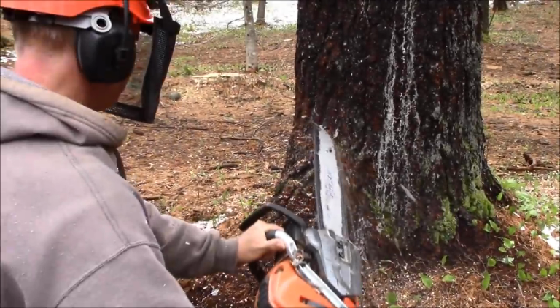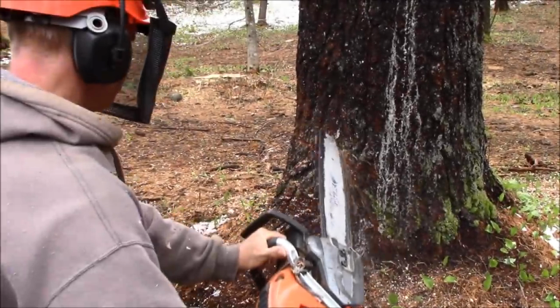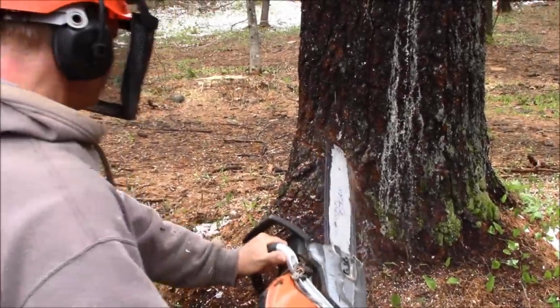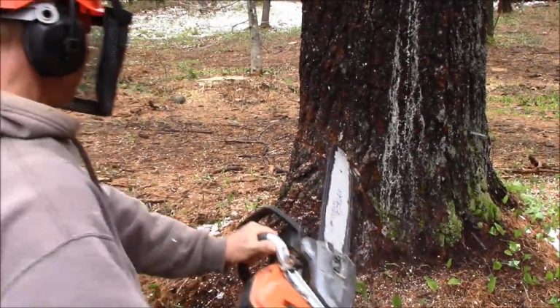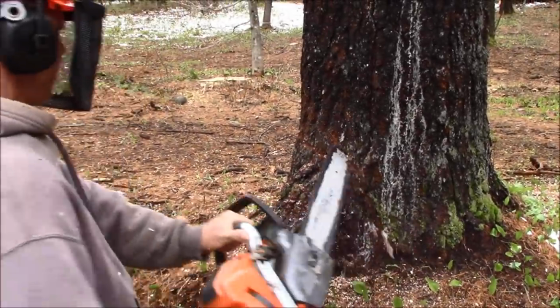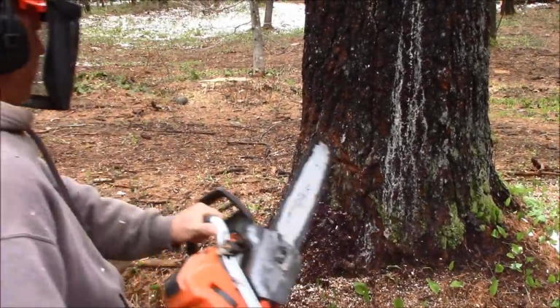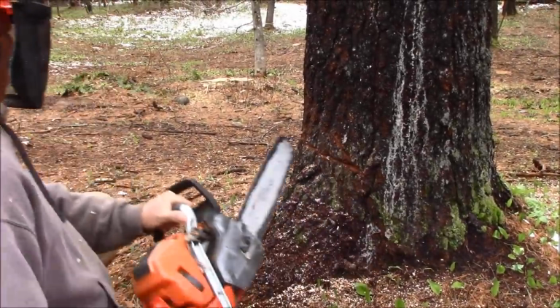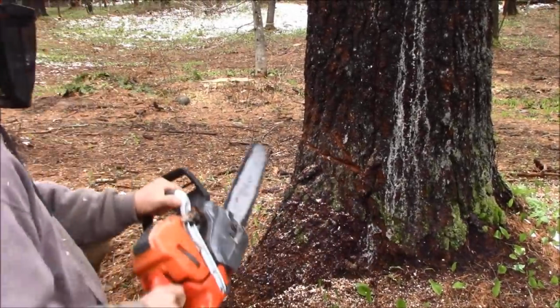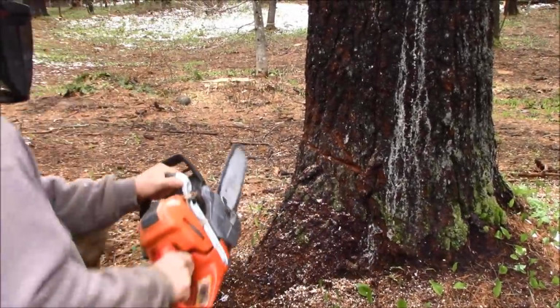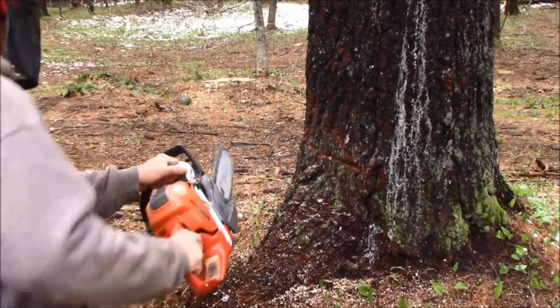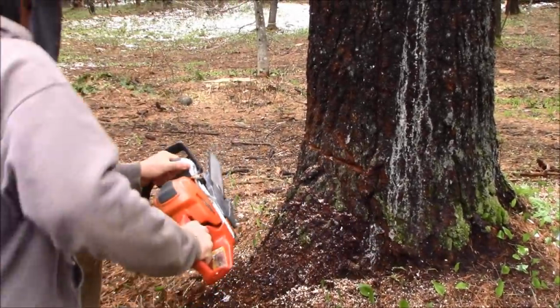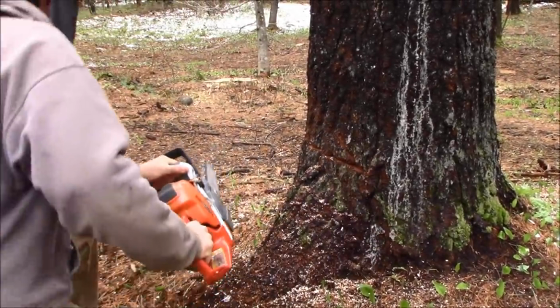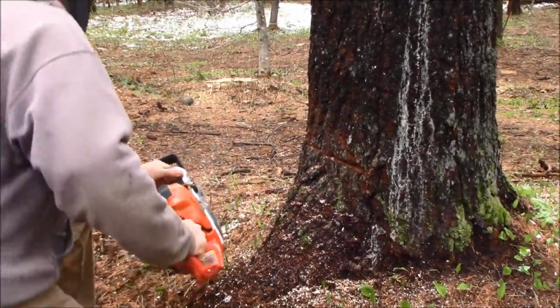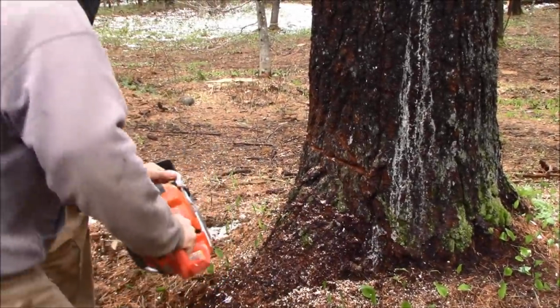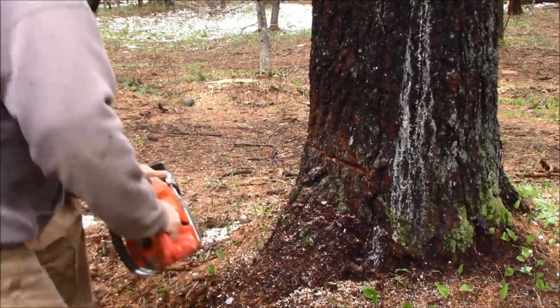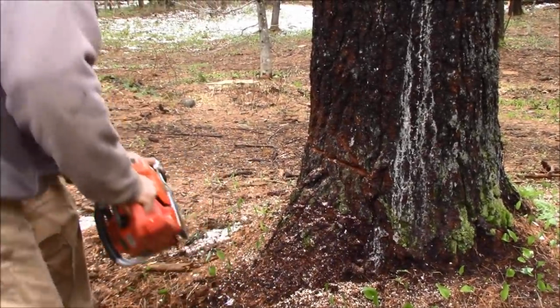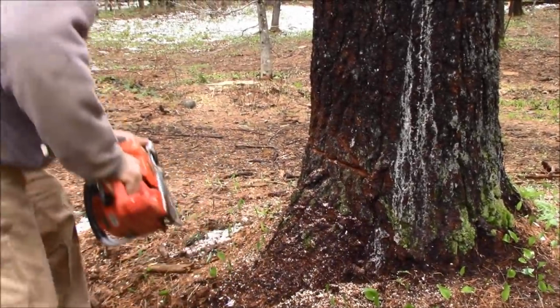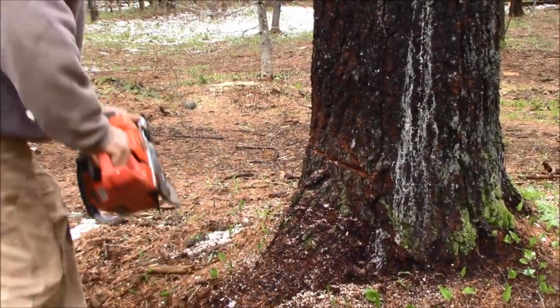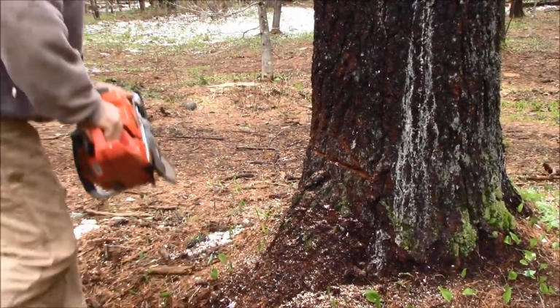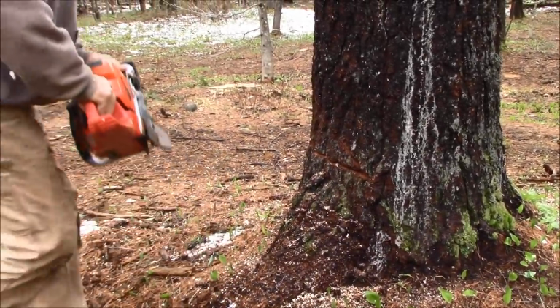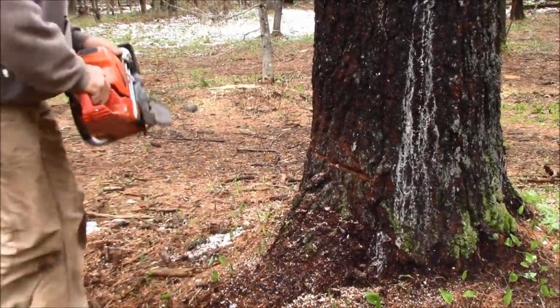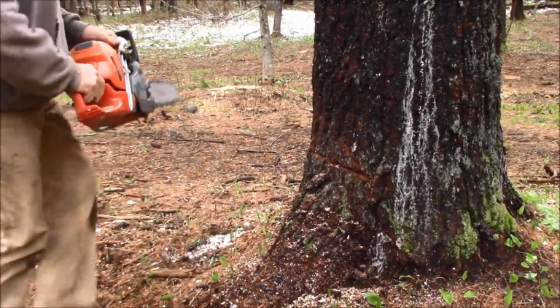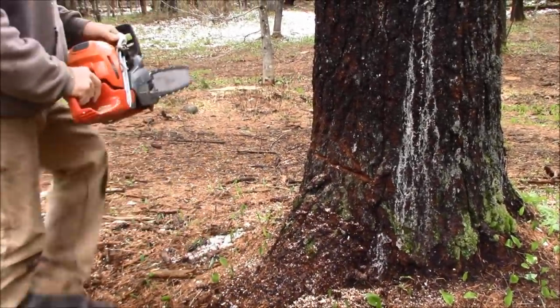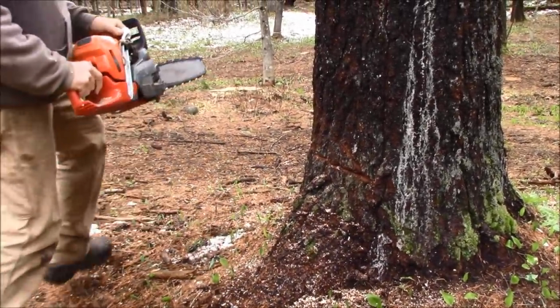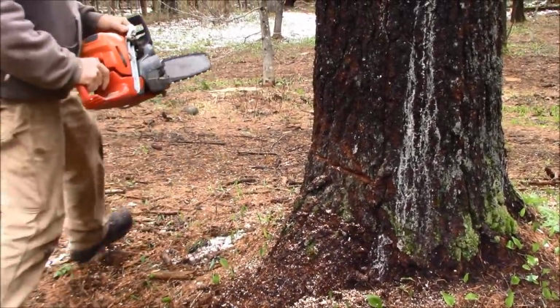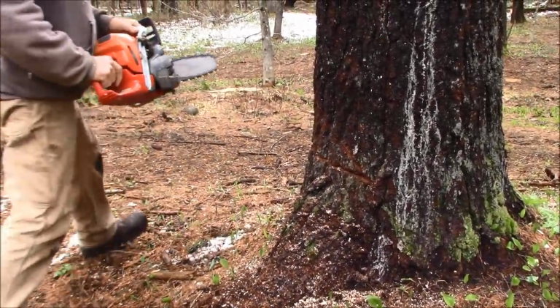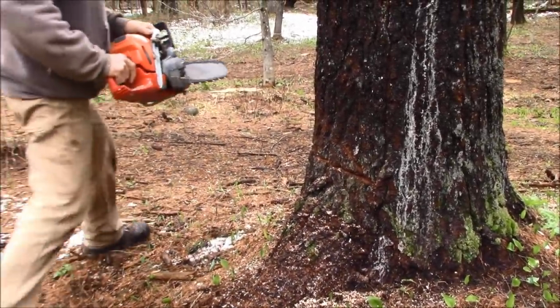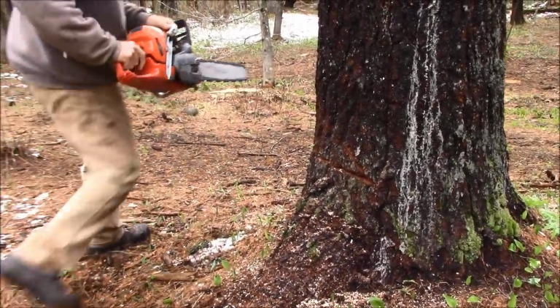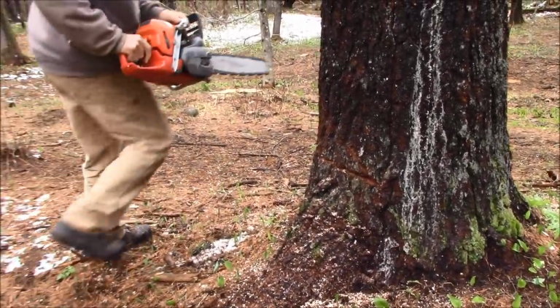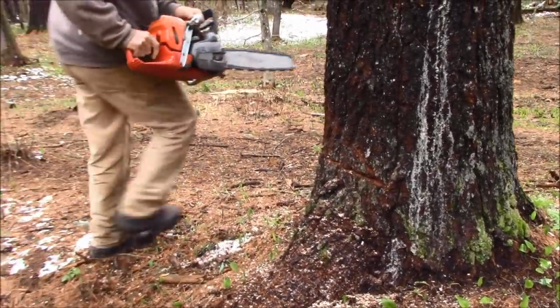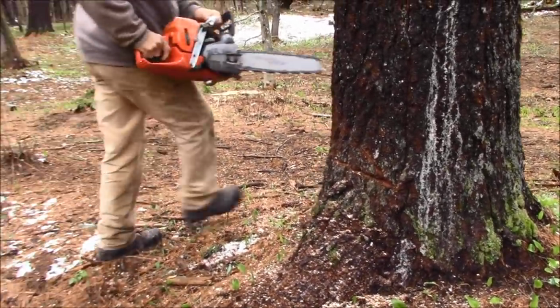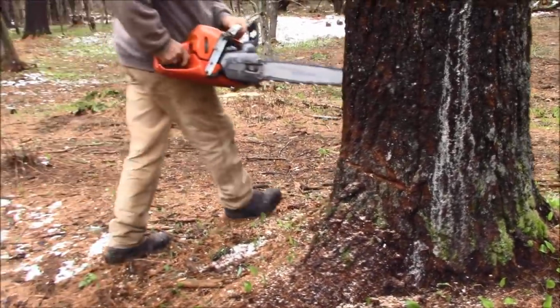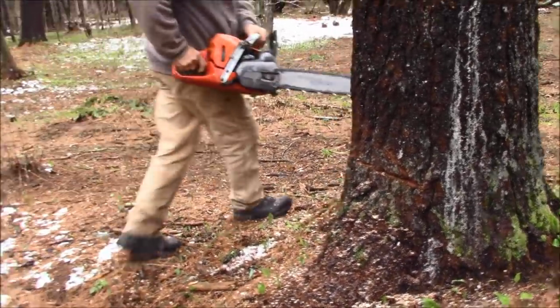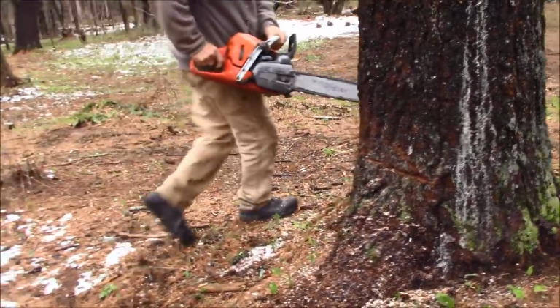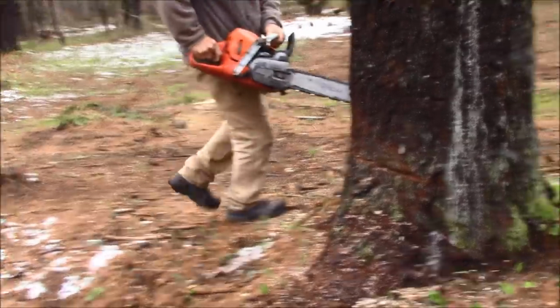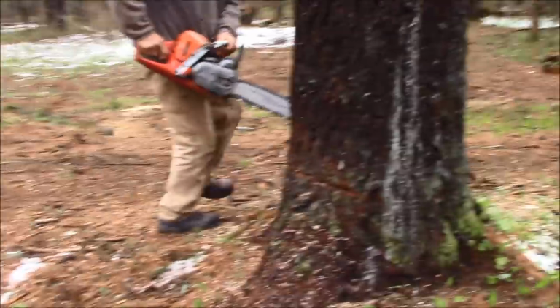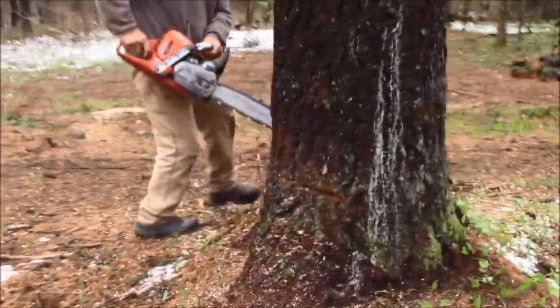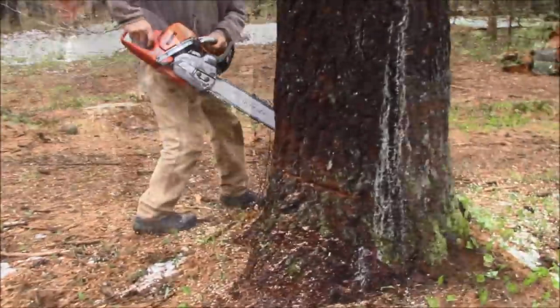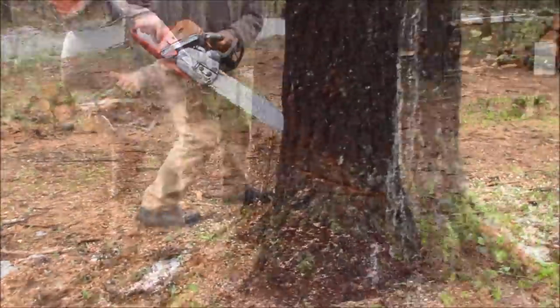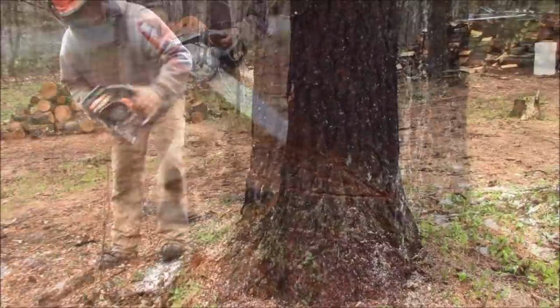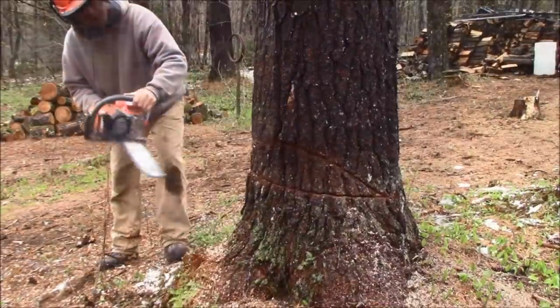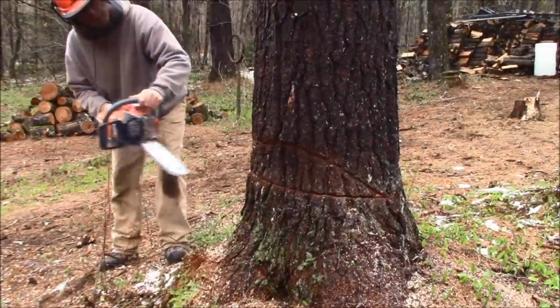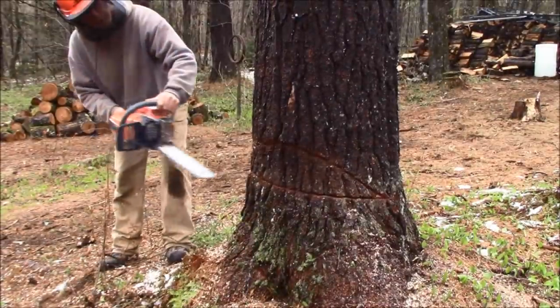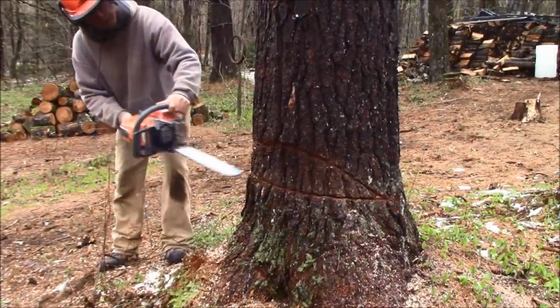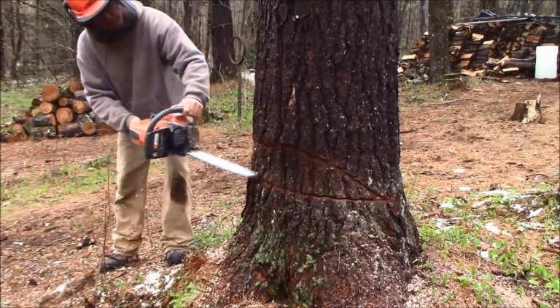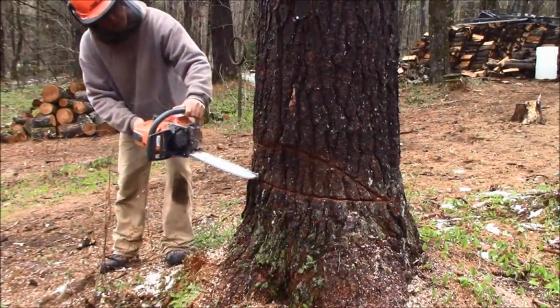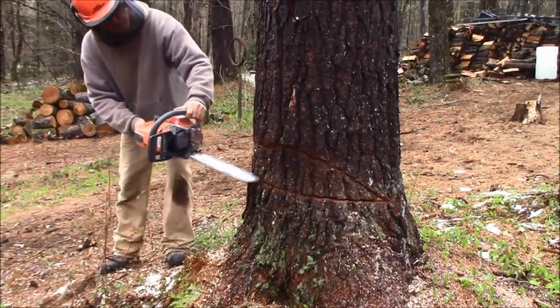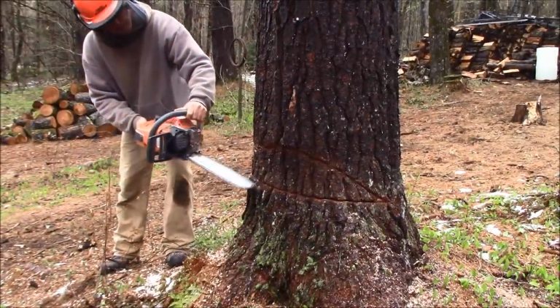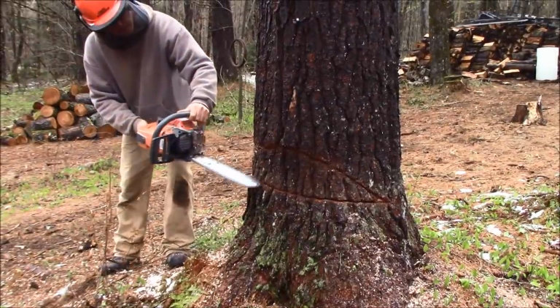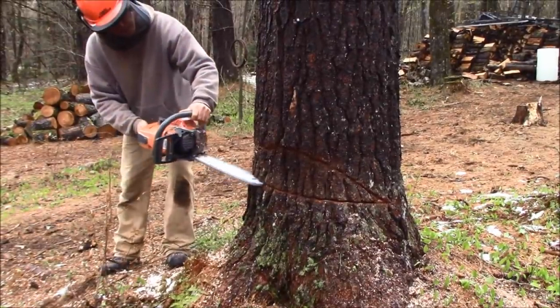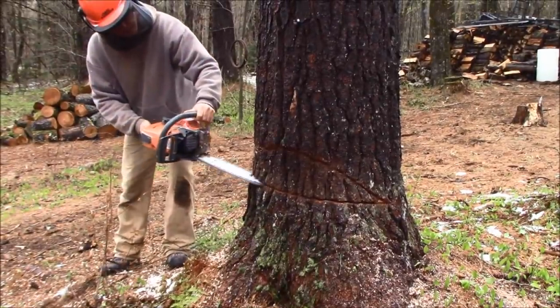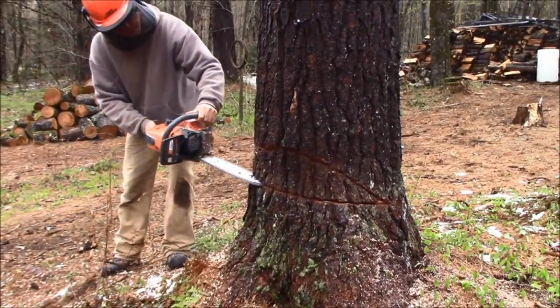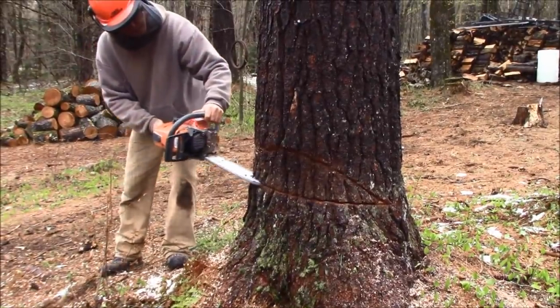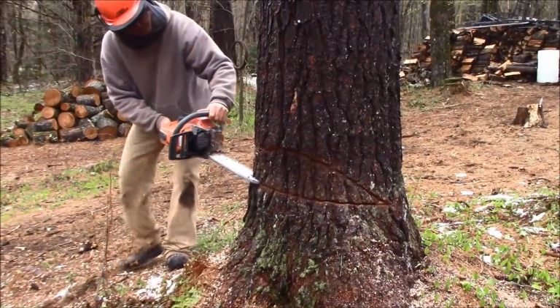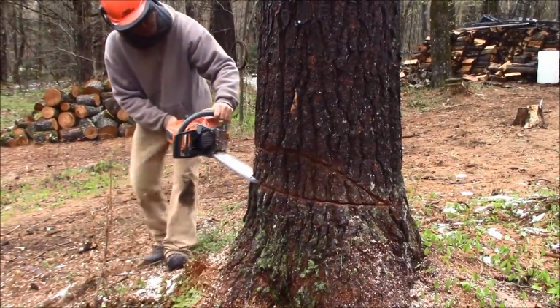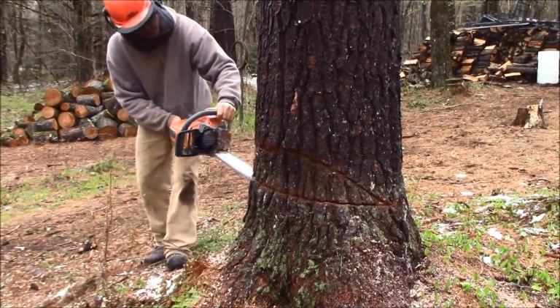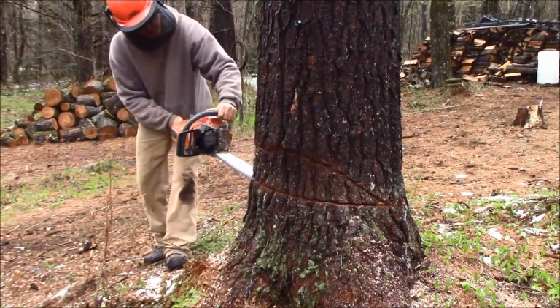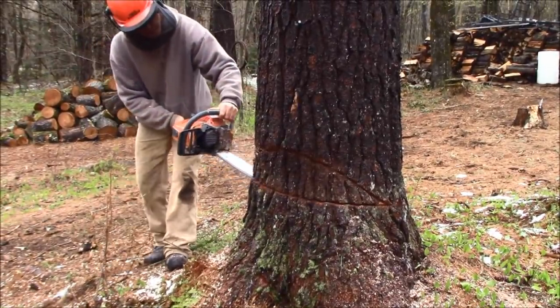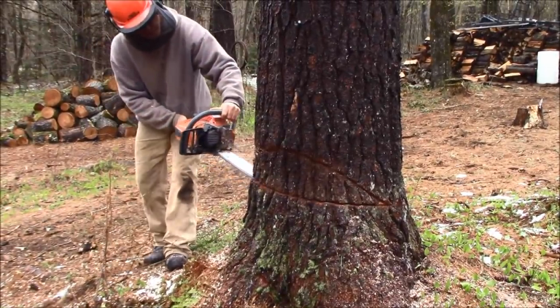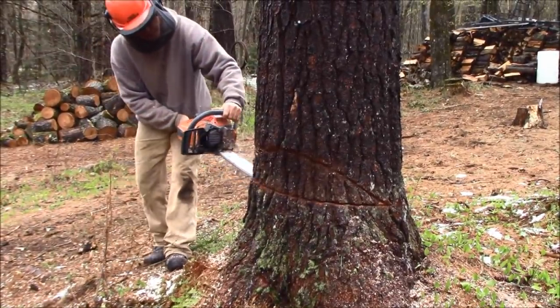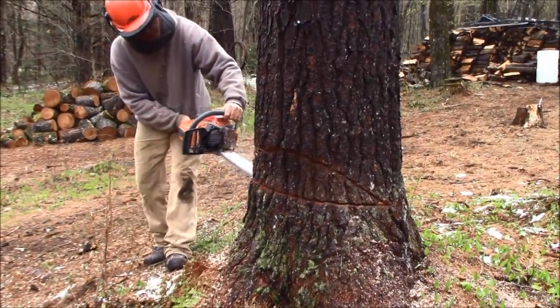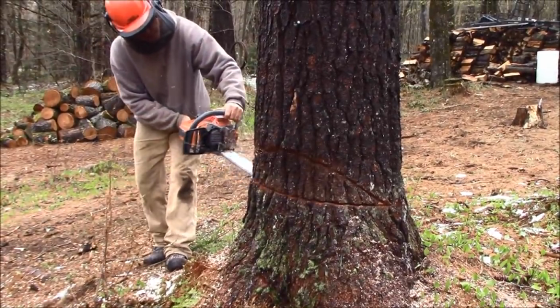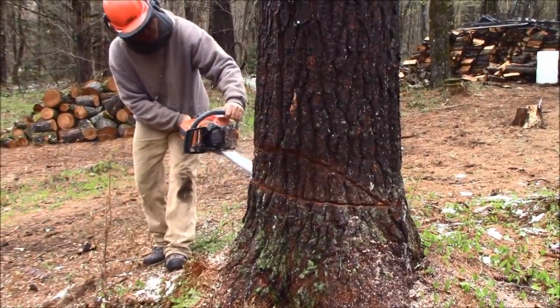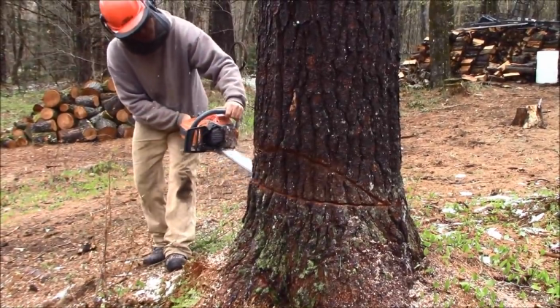Since this tree is wider than the length of the bar on my saw, giving myself a line to follow will help me cut my notch more accurately.